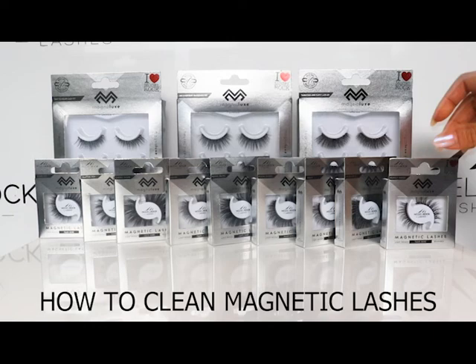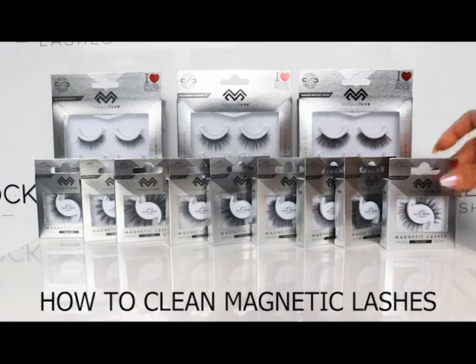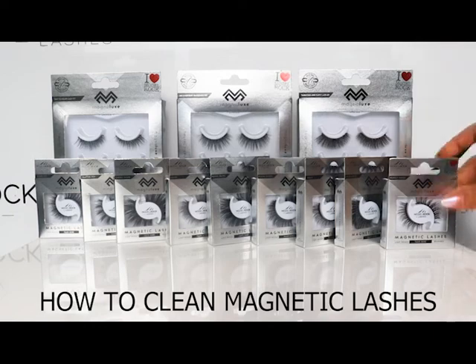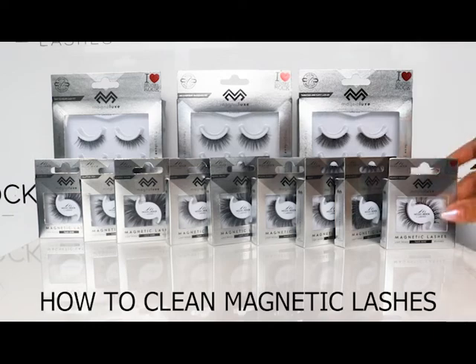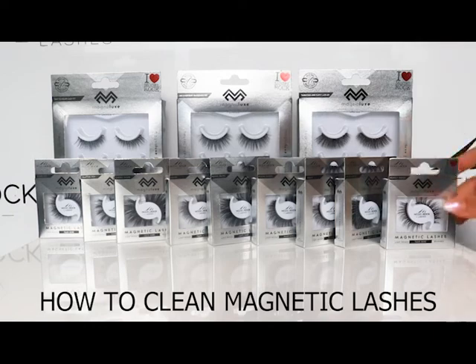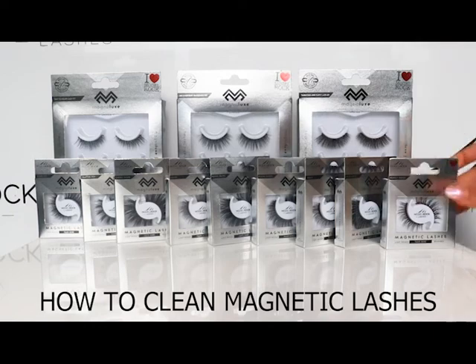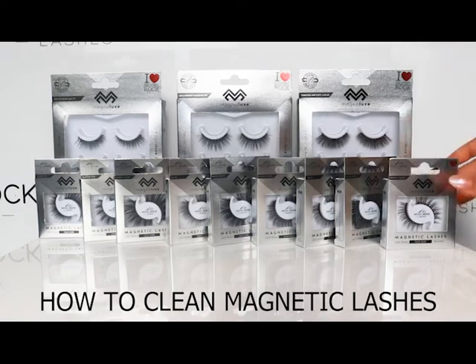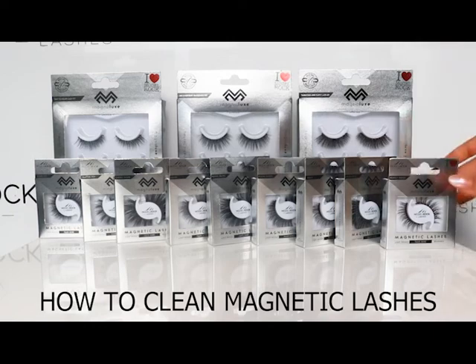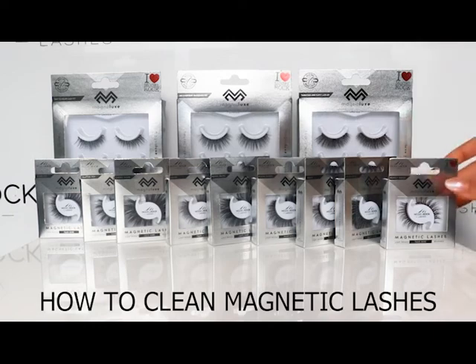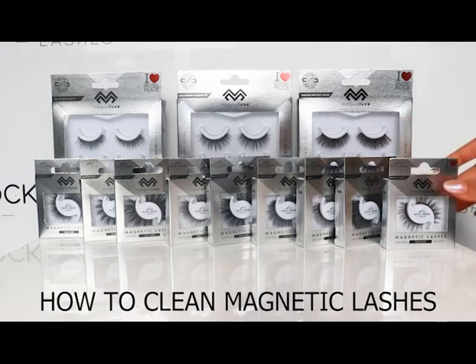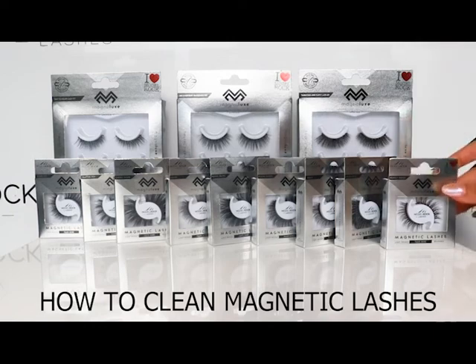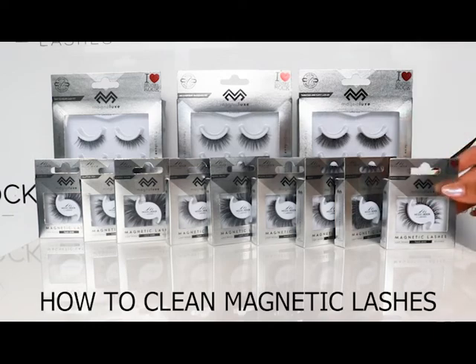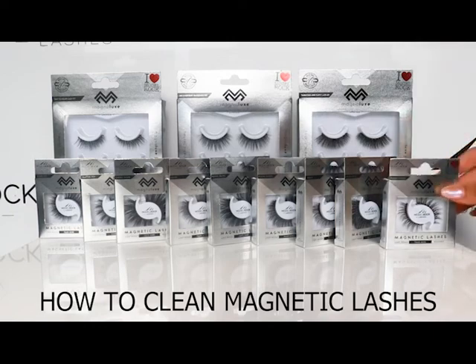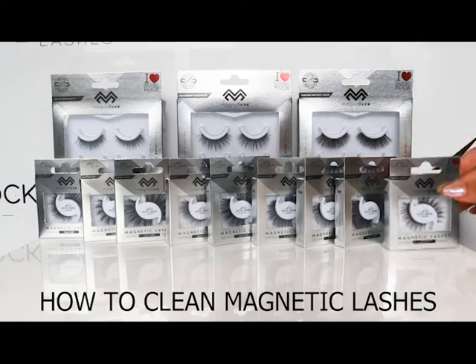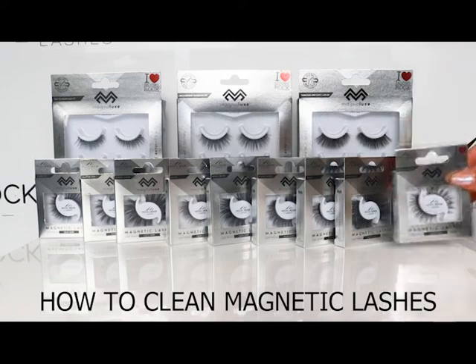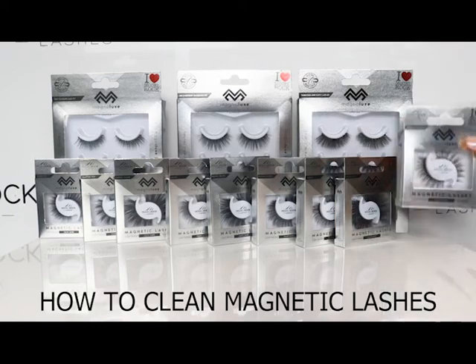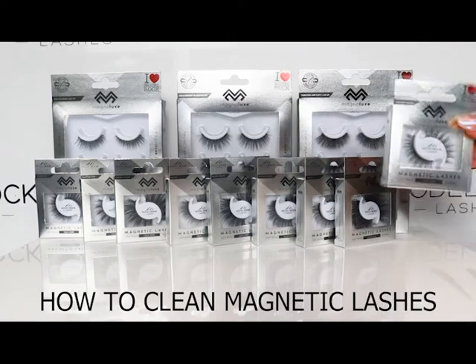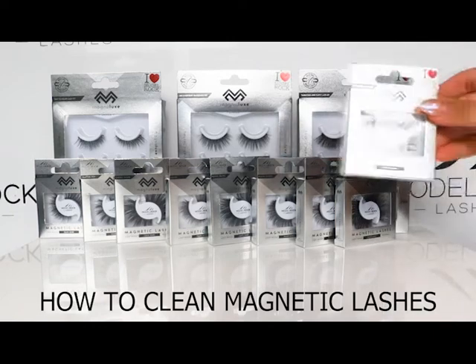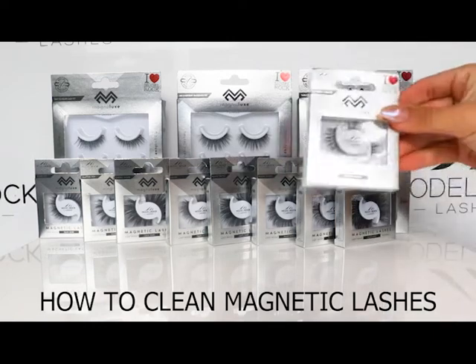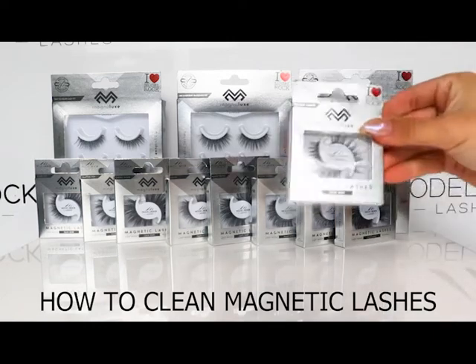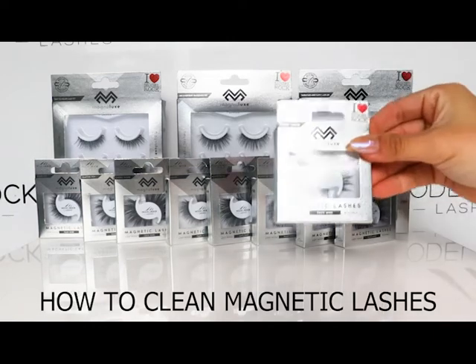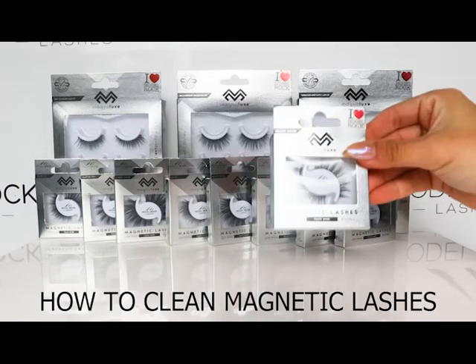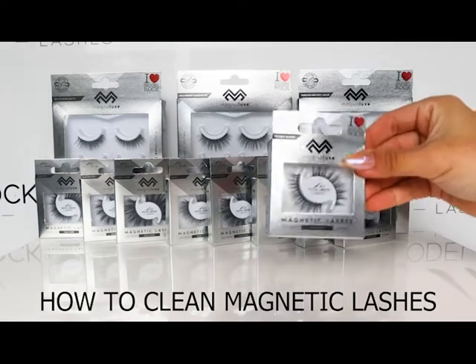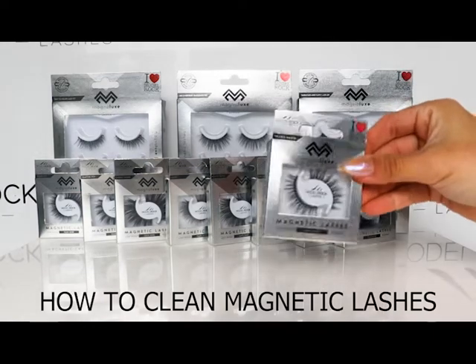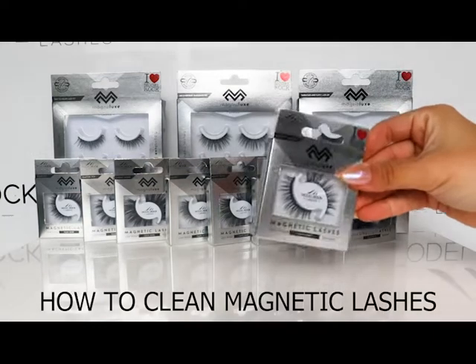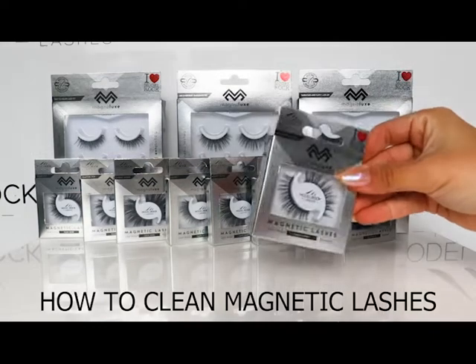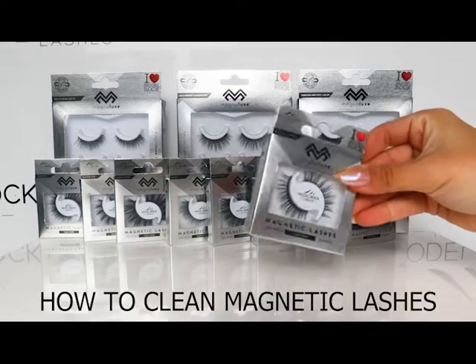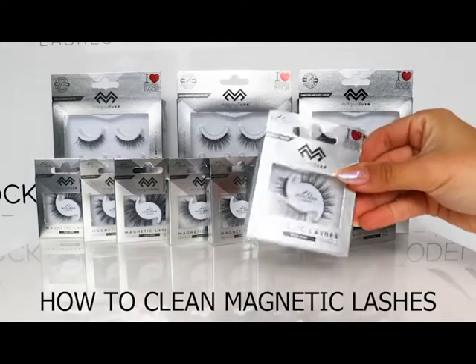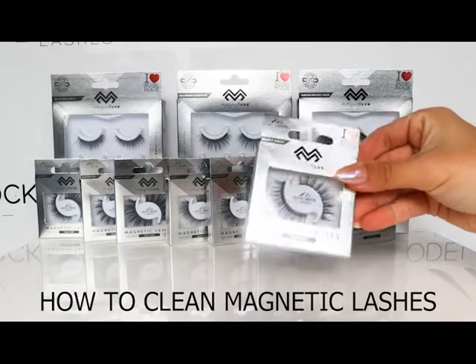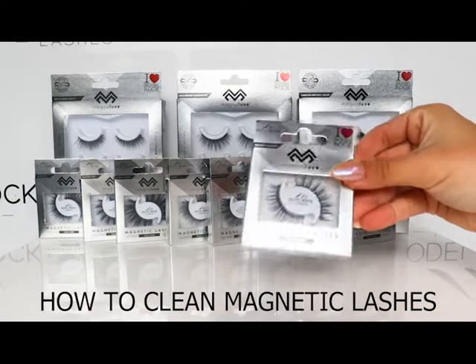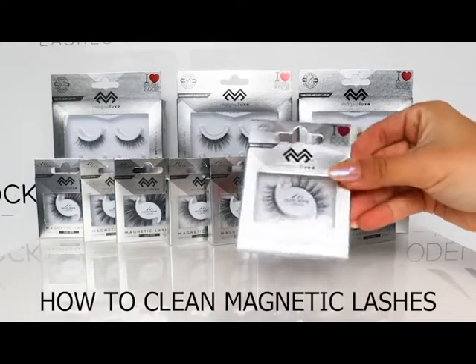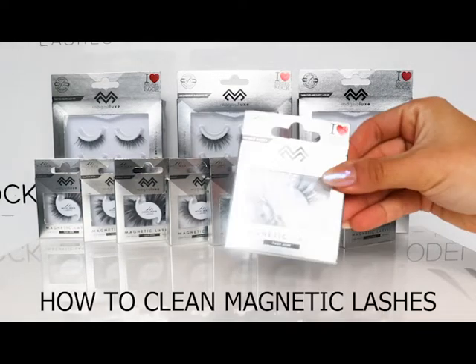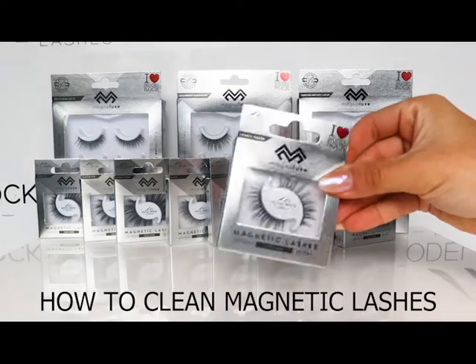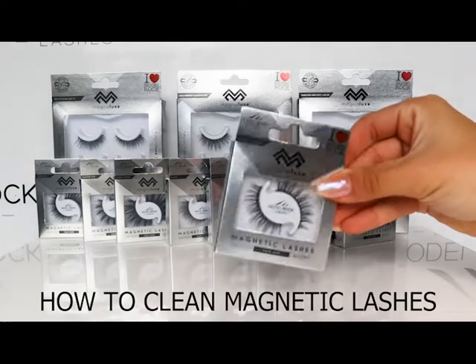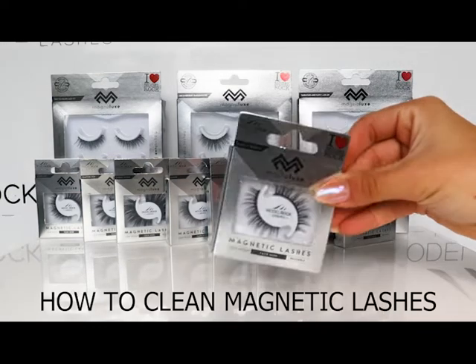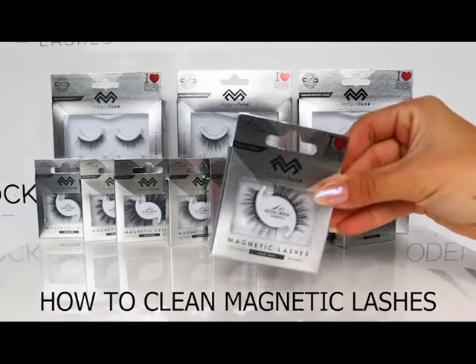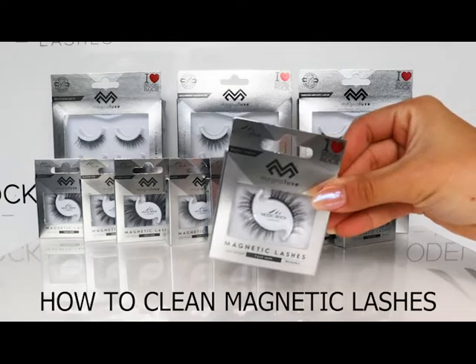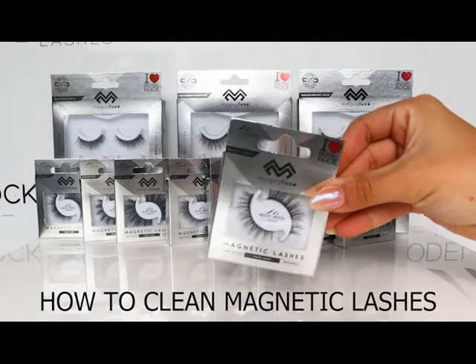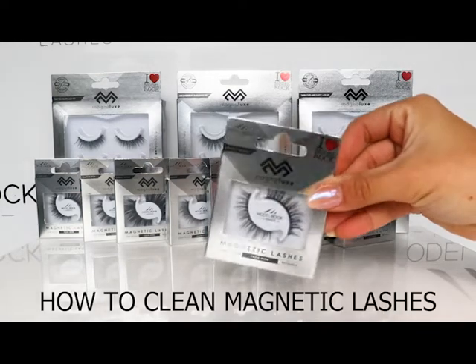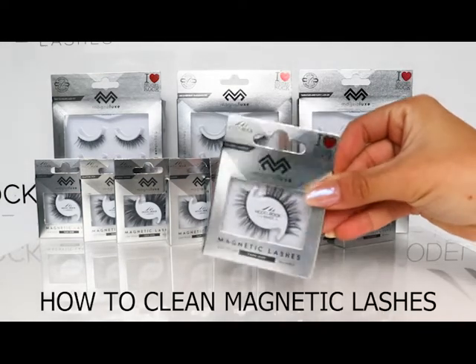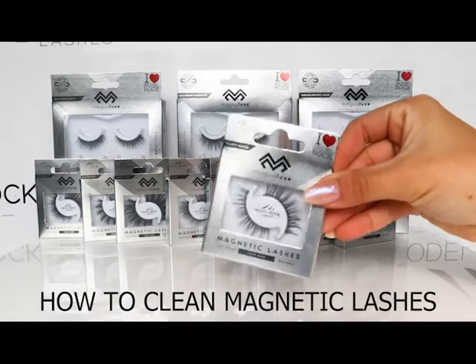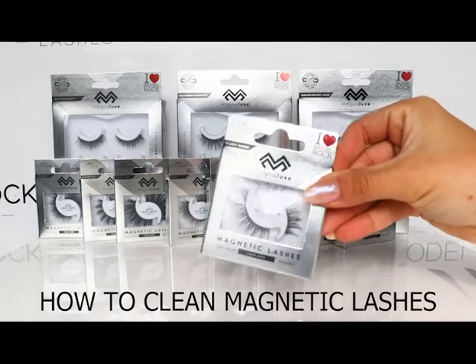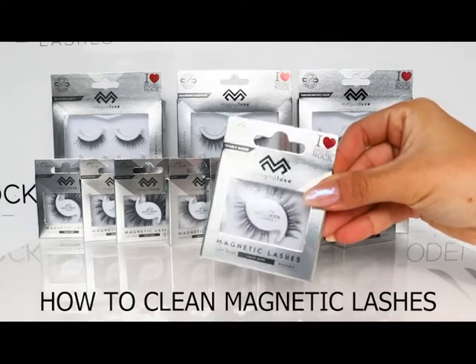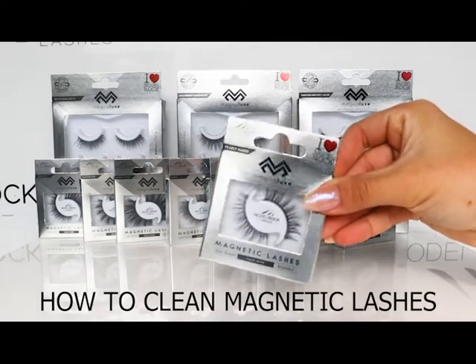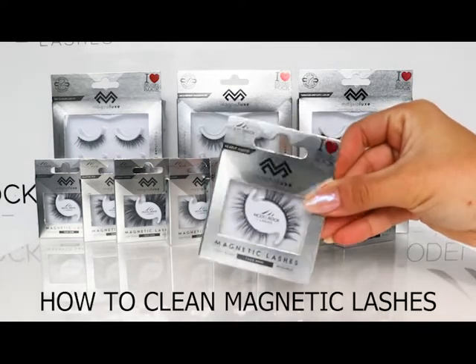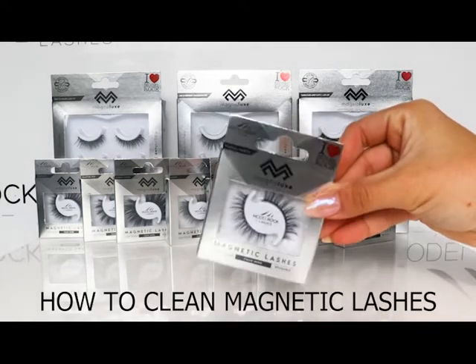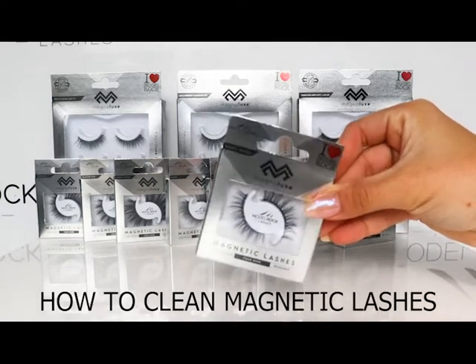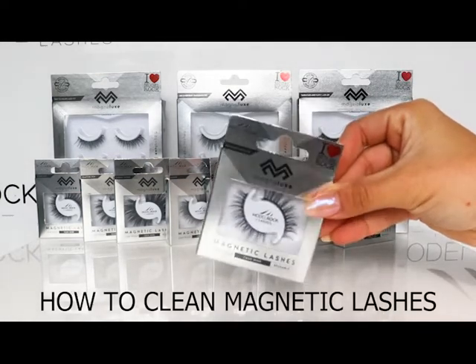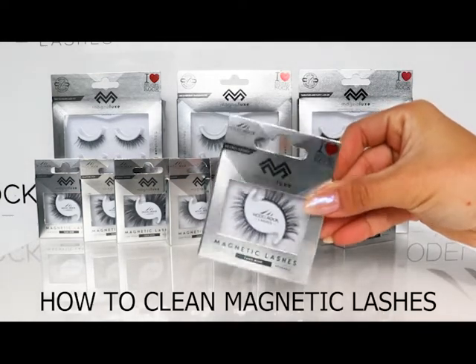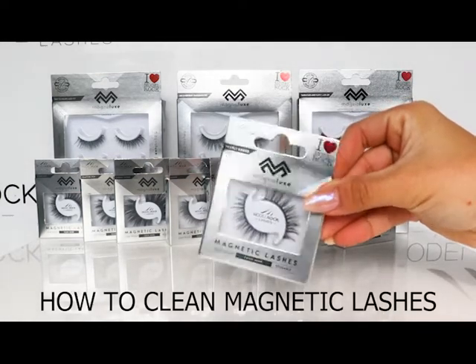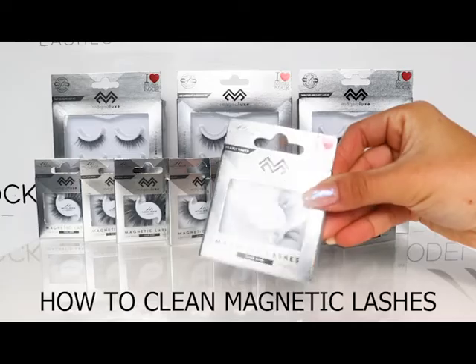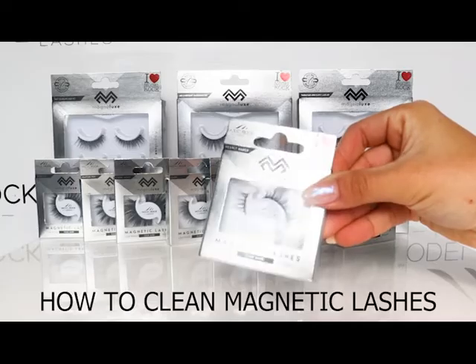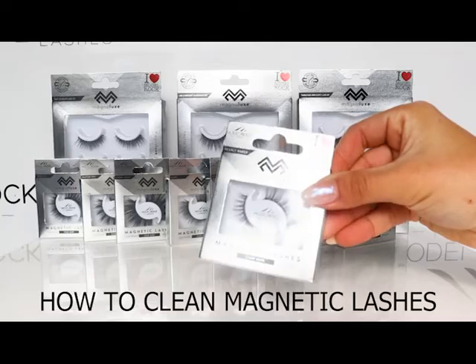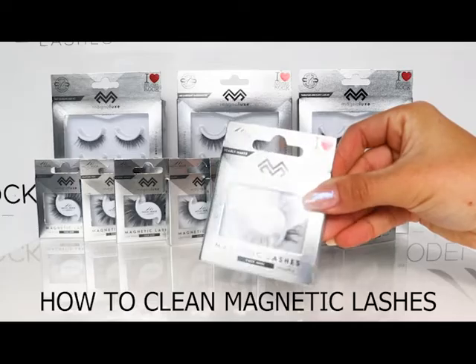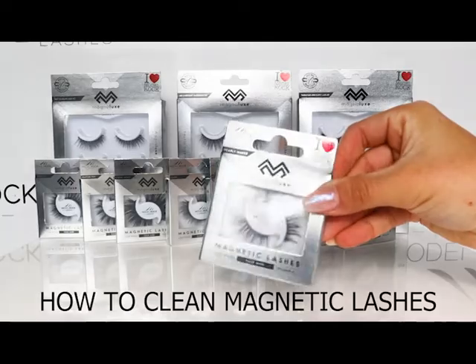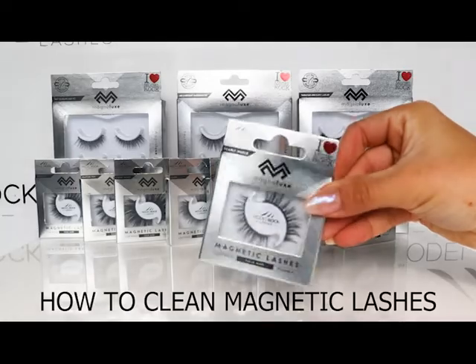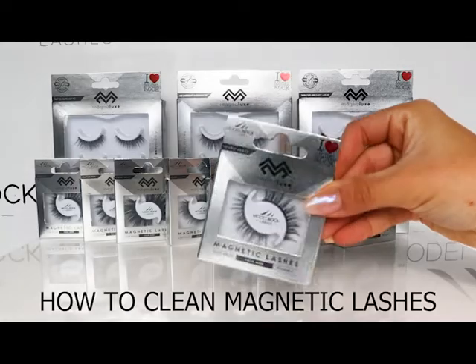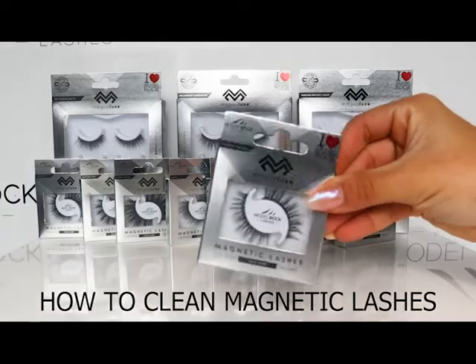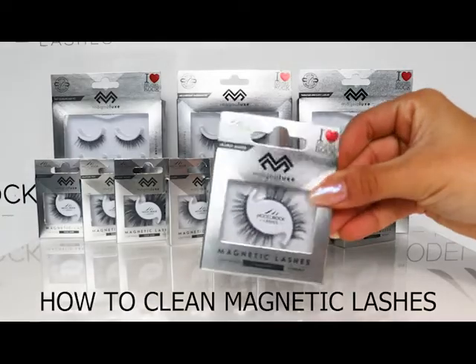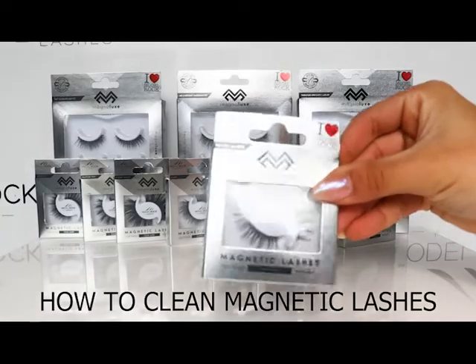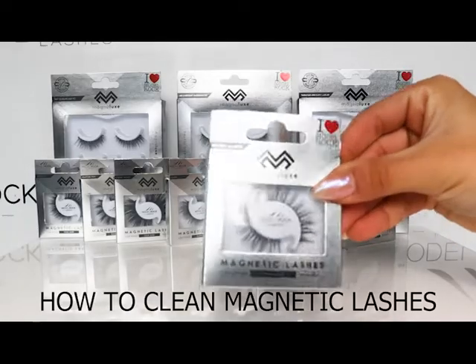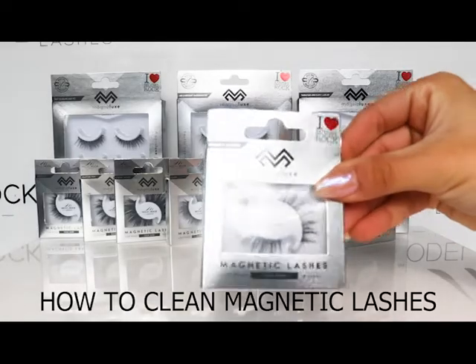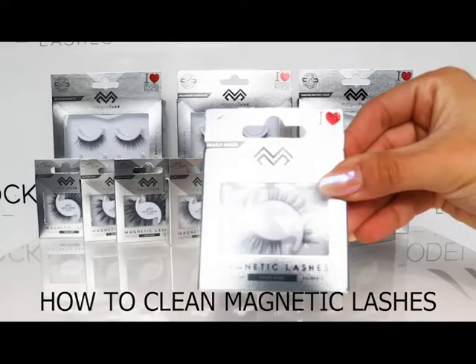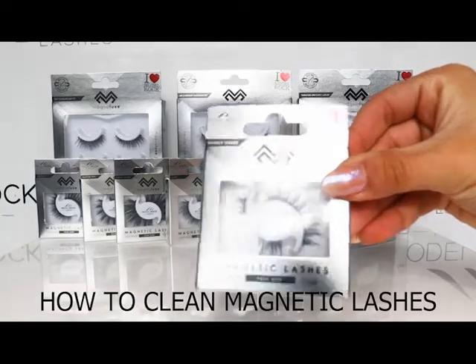Hey beauties, it's Michelle here at Model Rock, and in today's video we are going to show you how to clean your magnetic lashes.